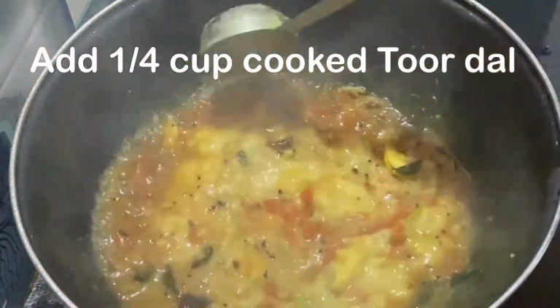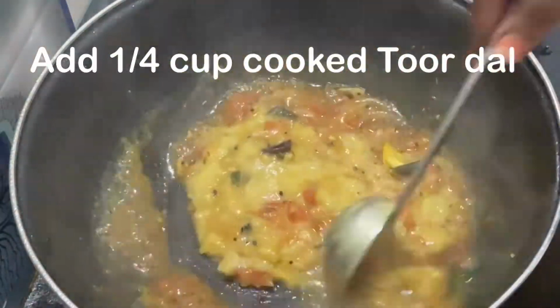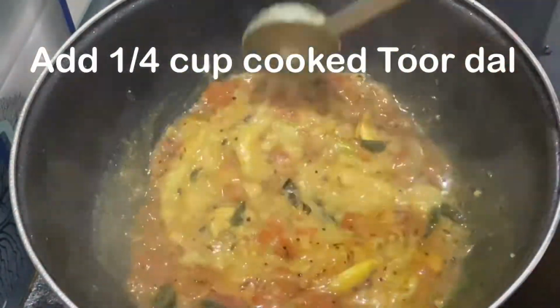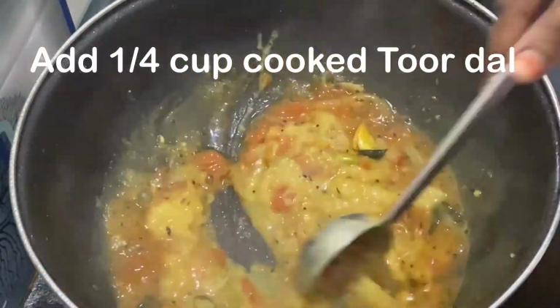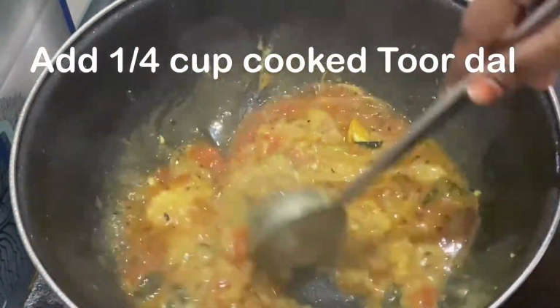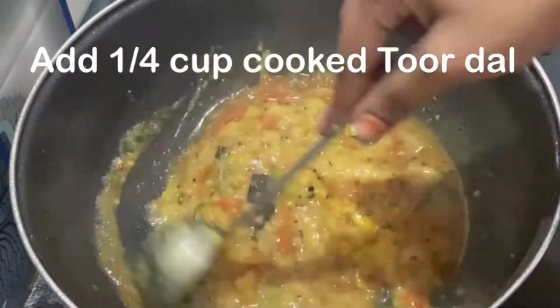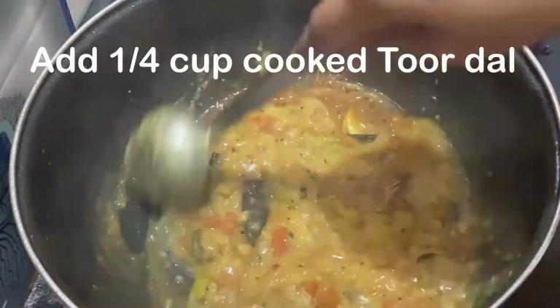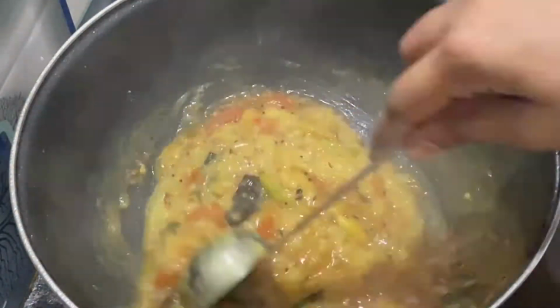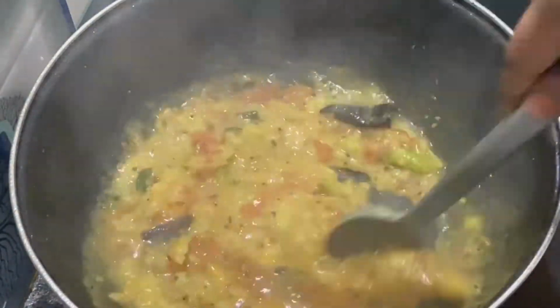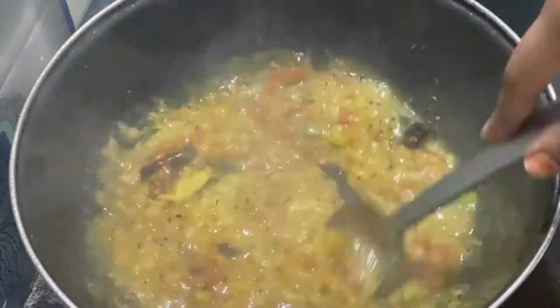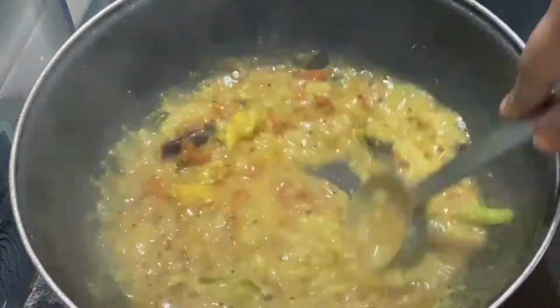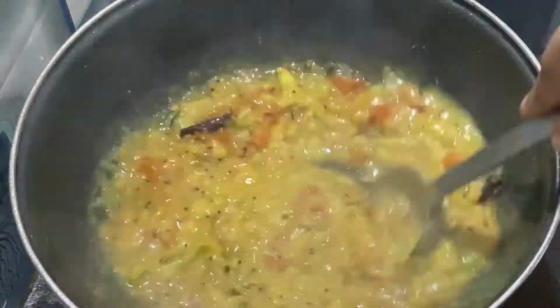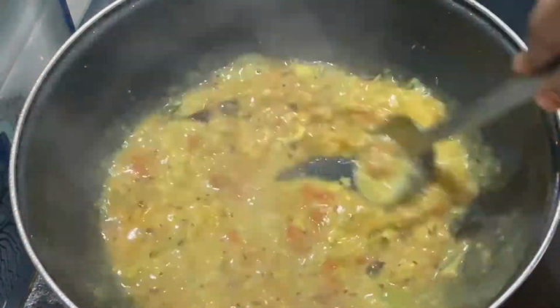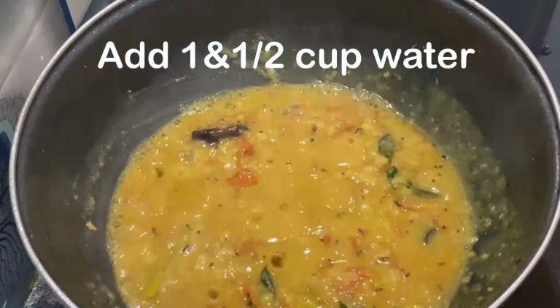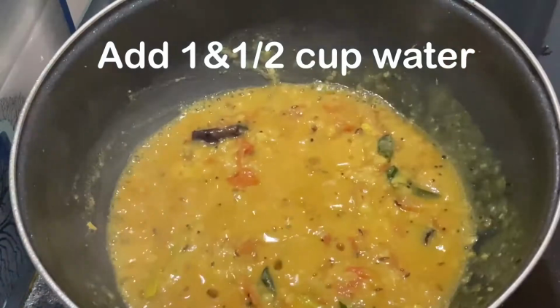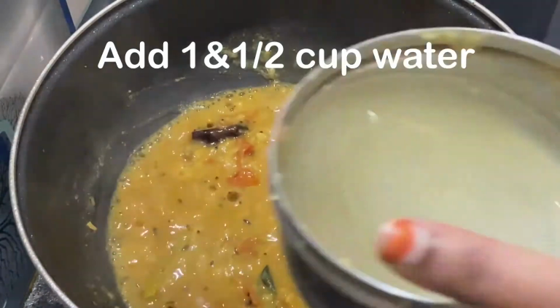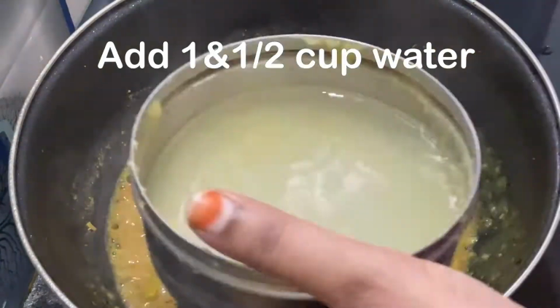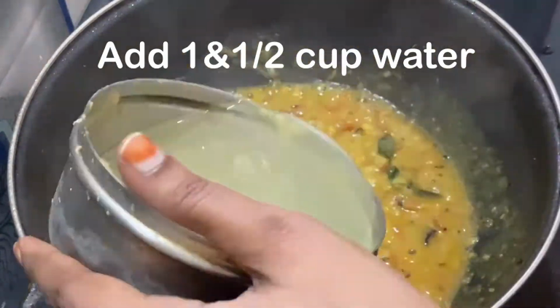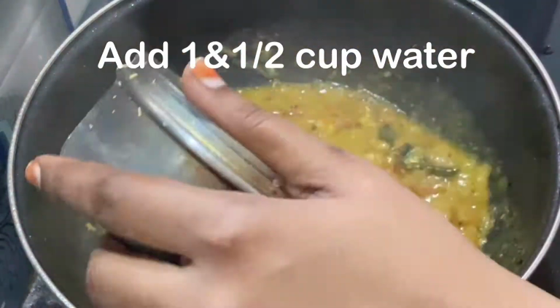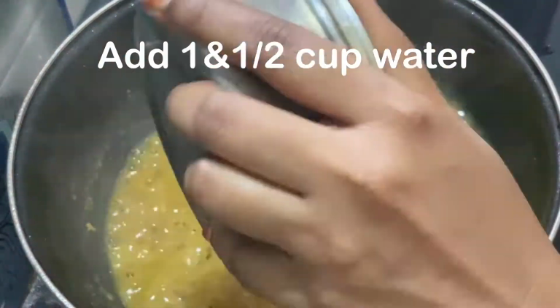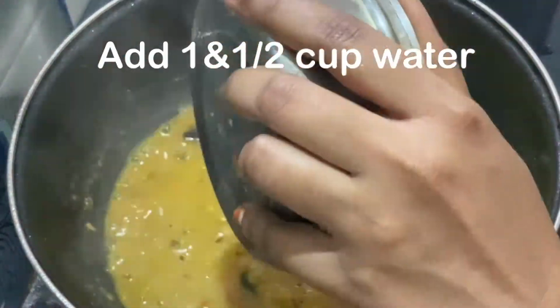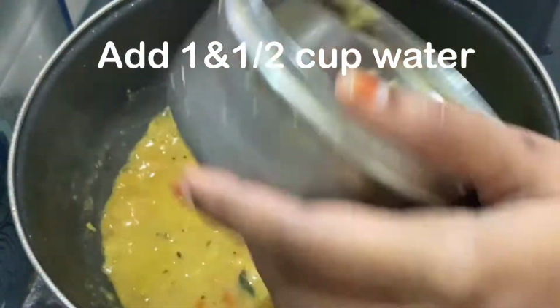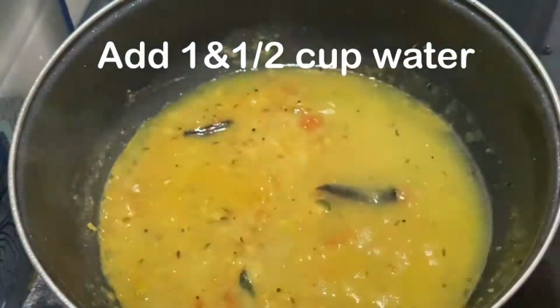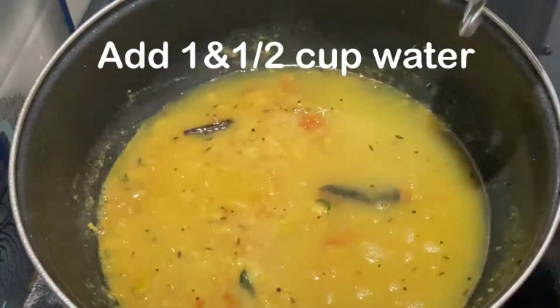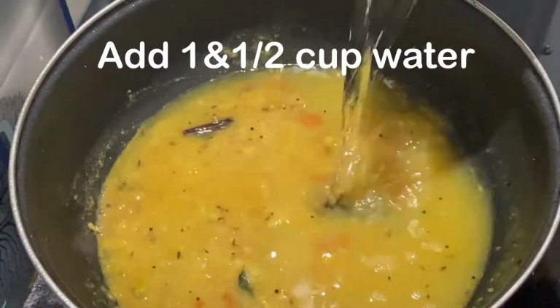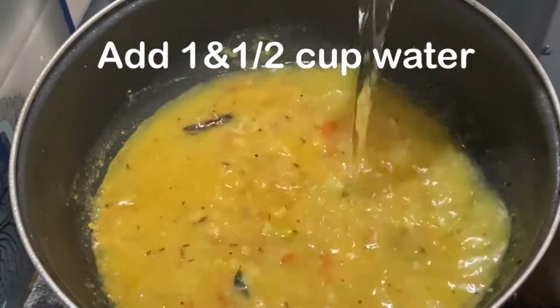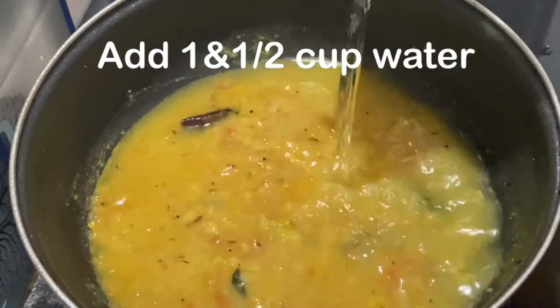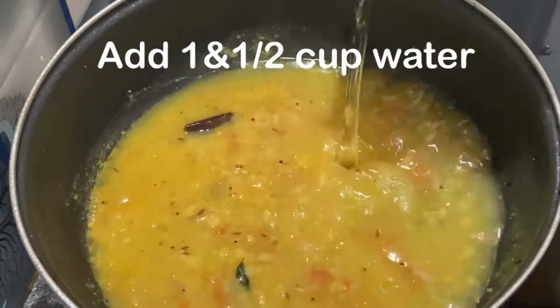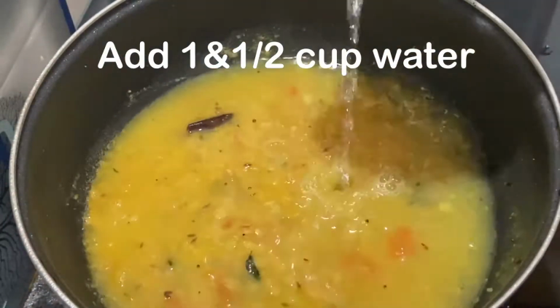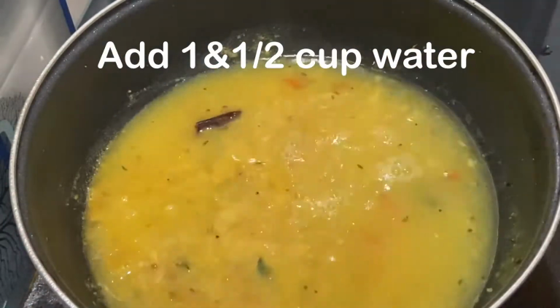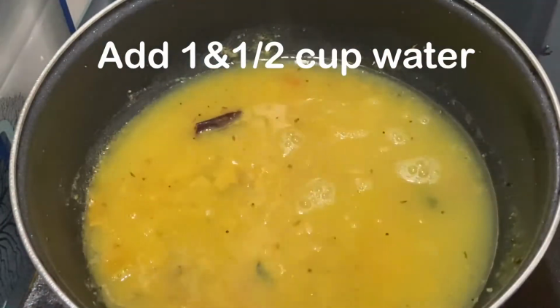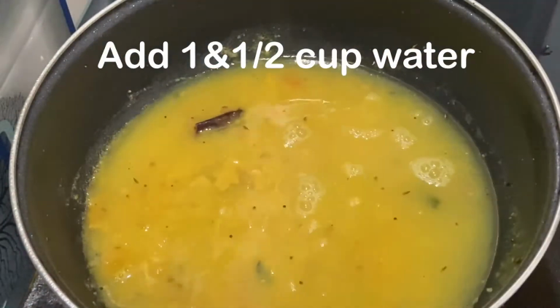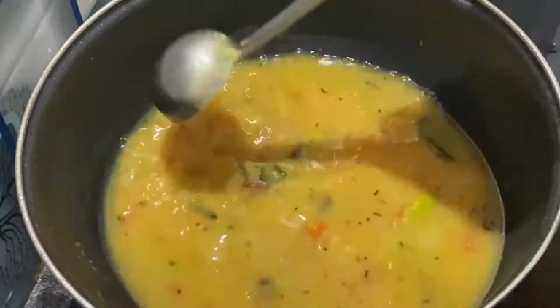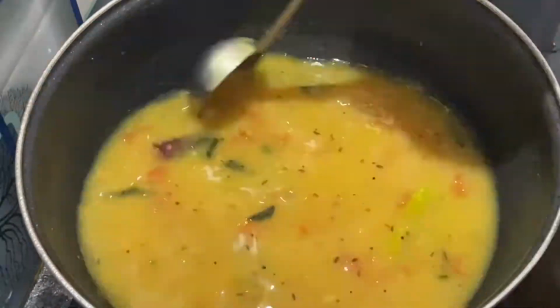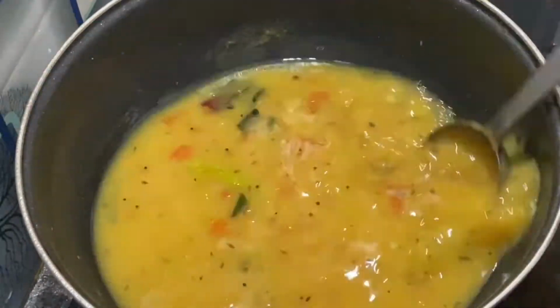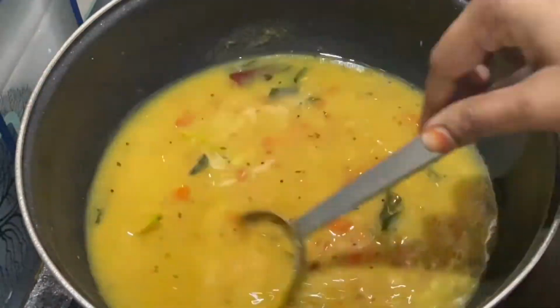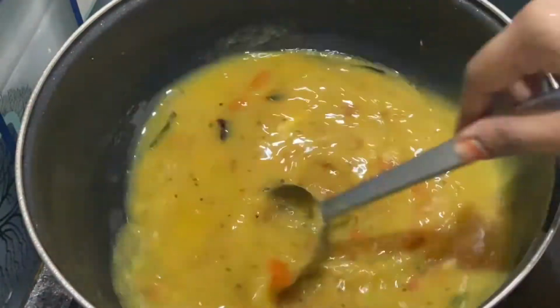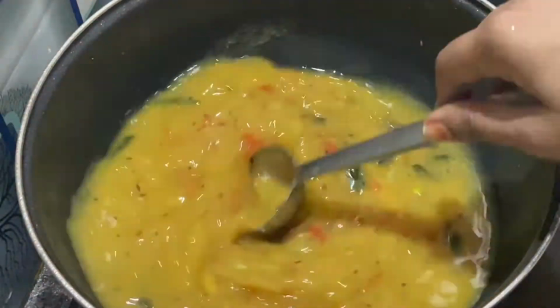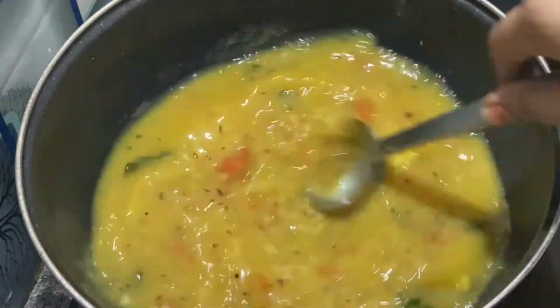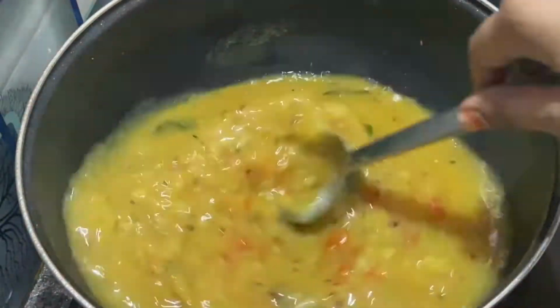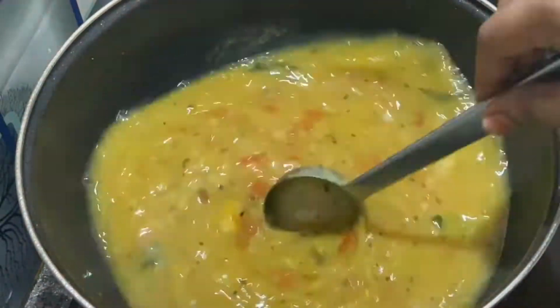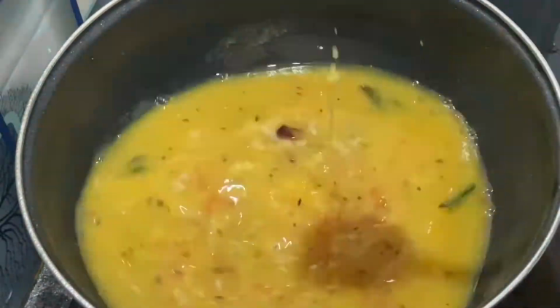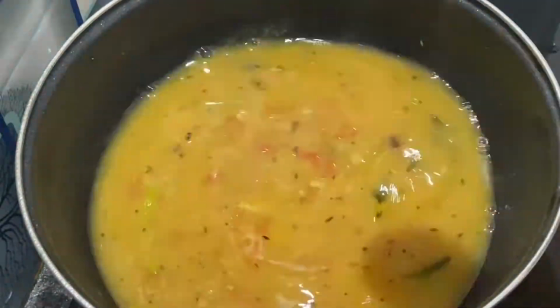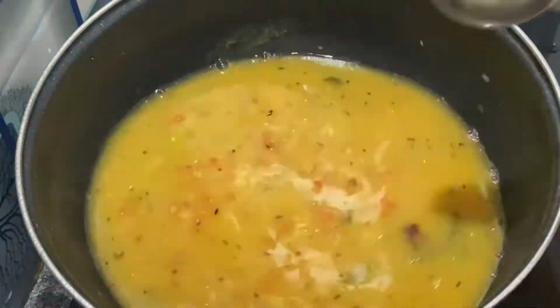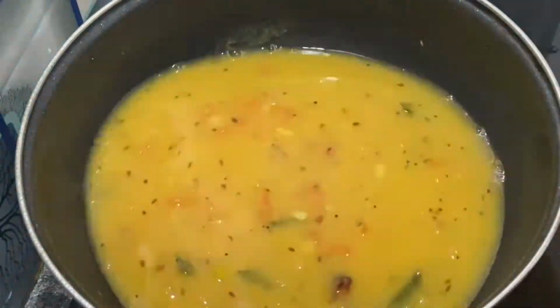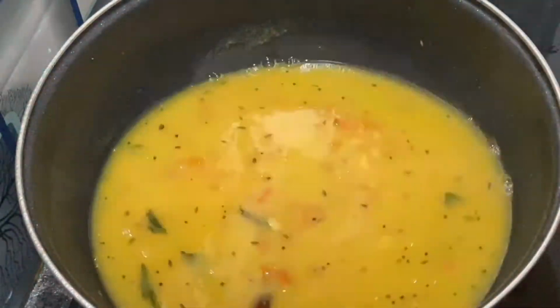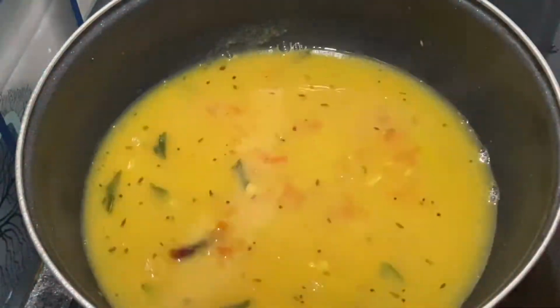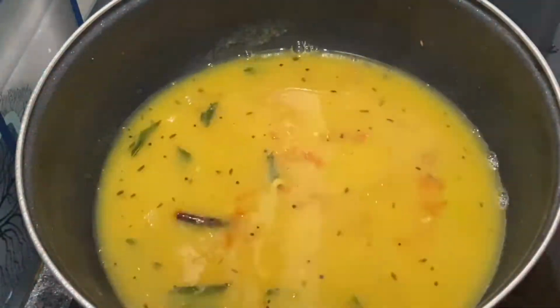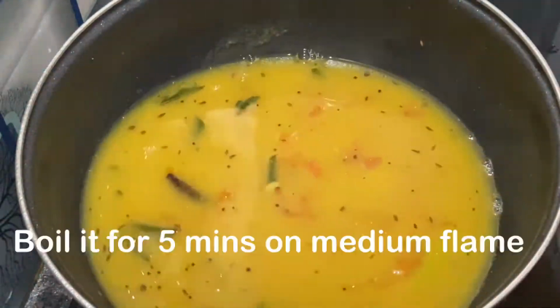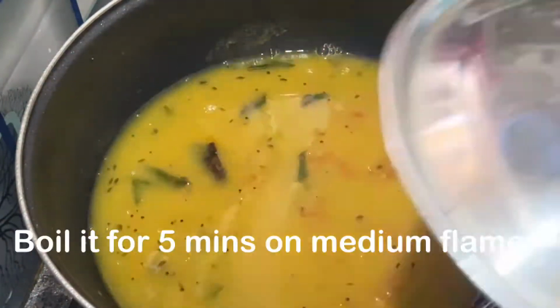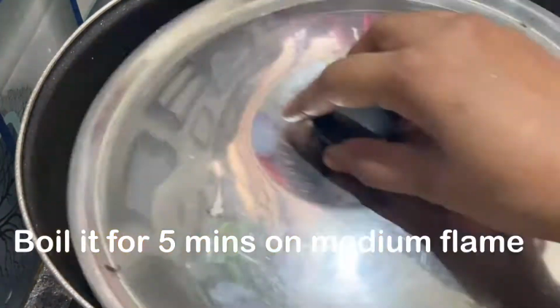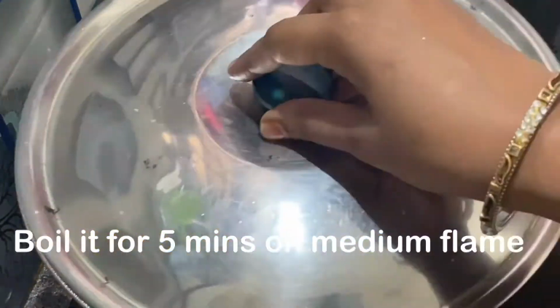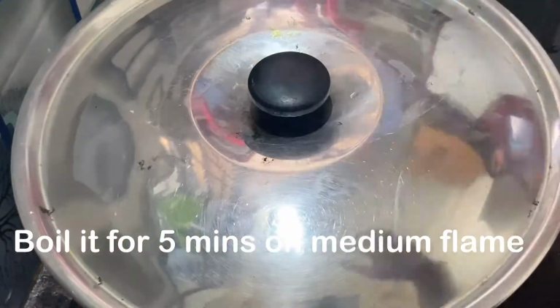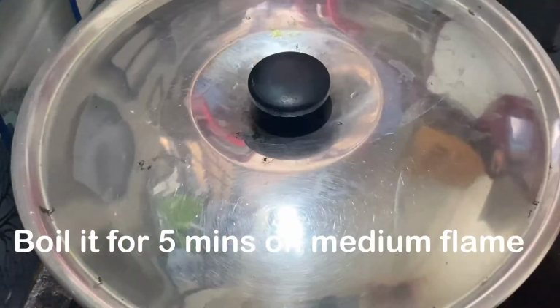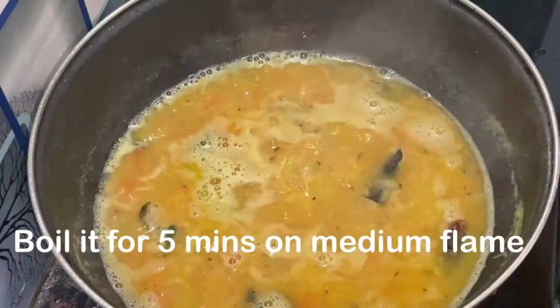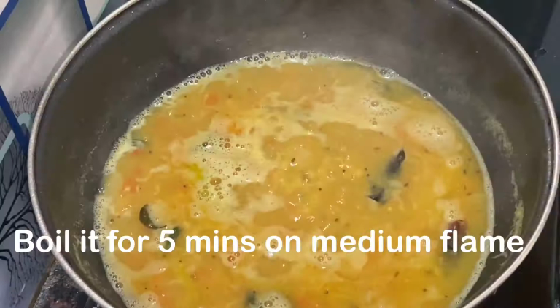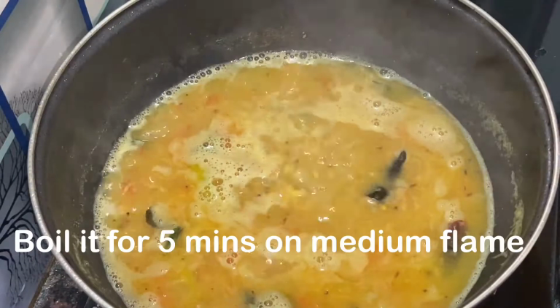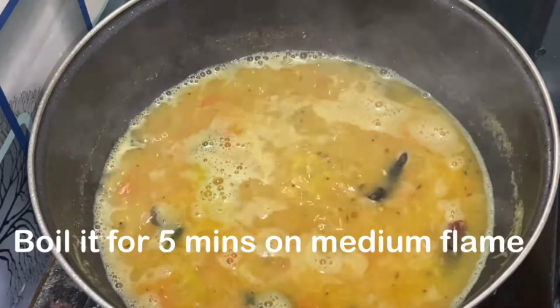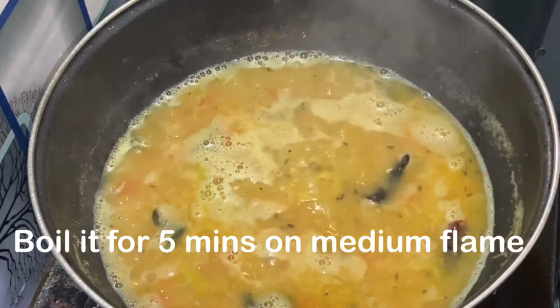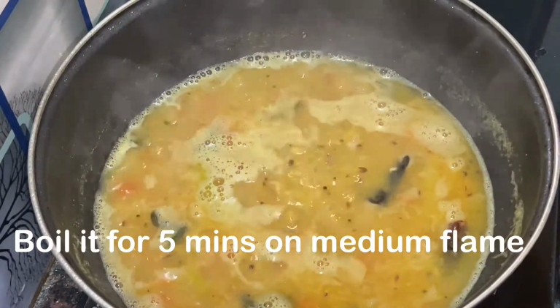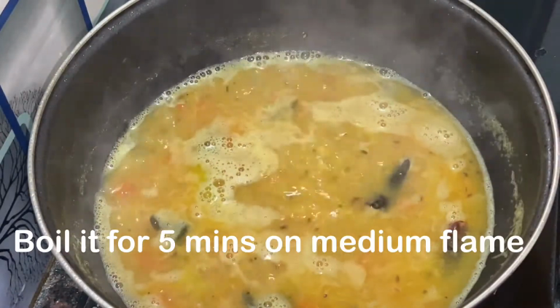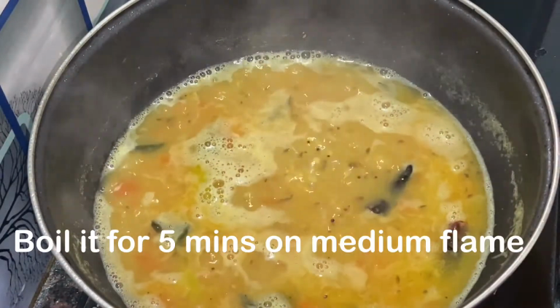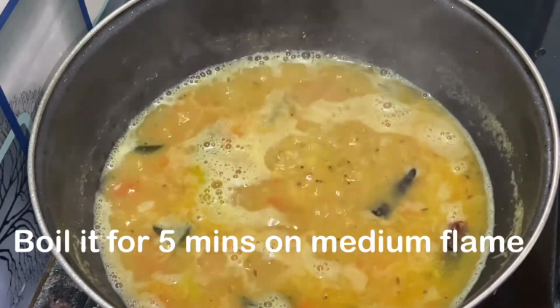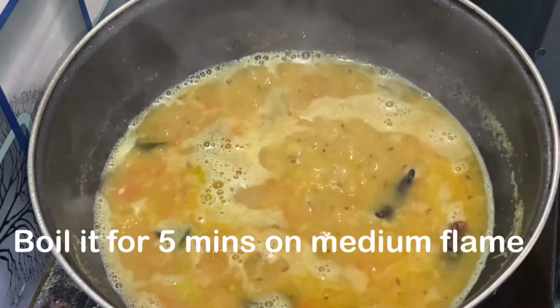Add 1 cup of water, add another cup of water, and close the lid.